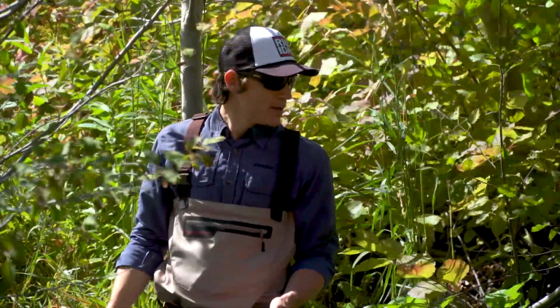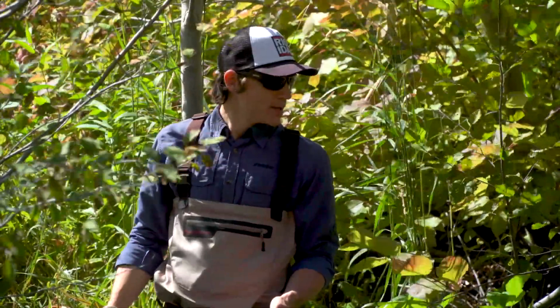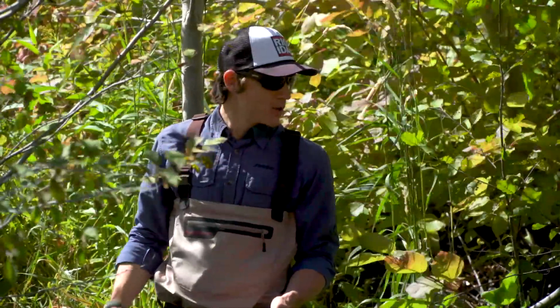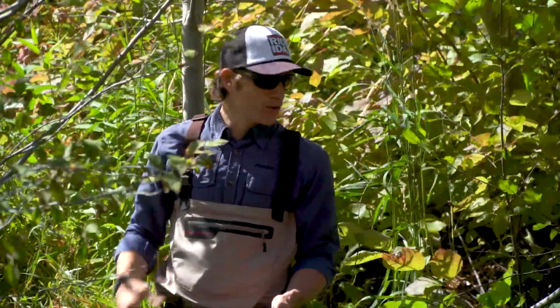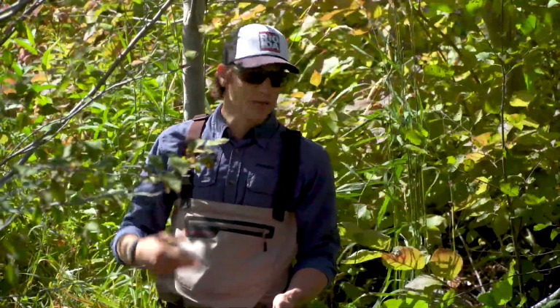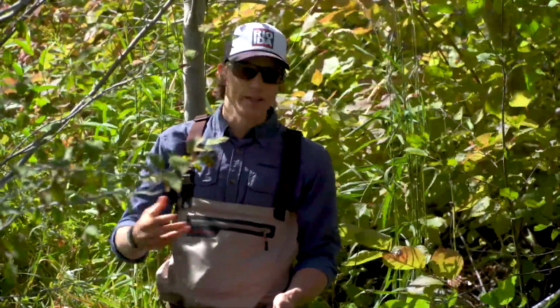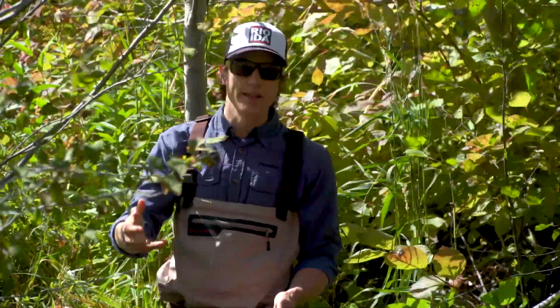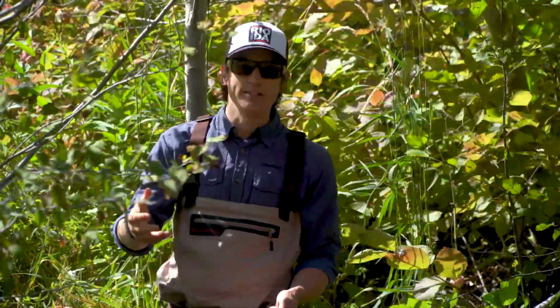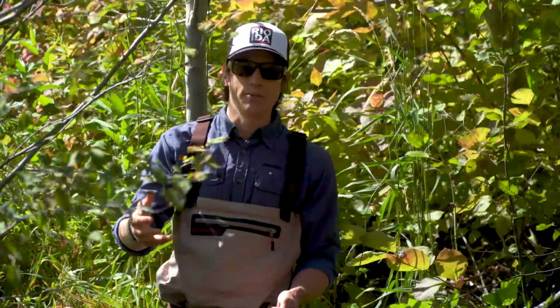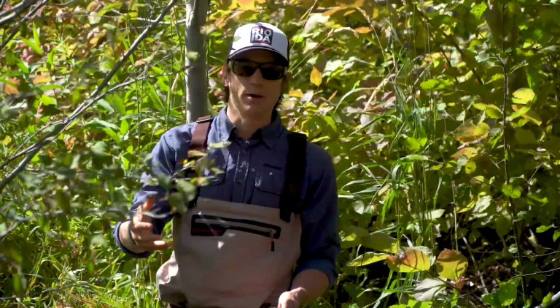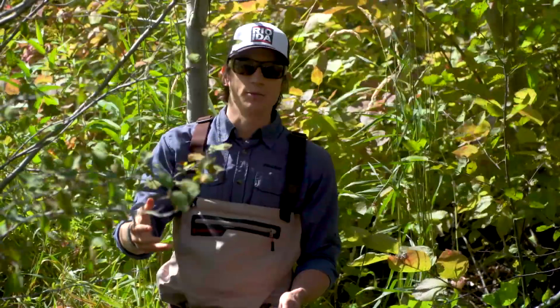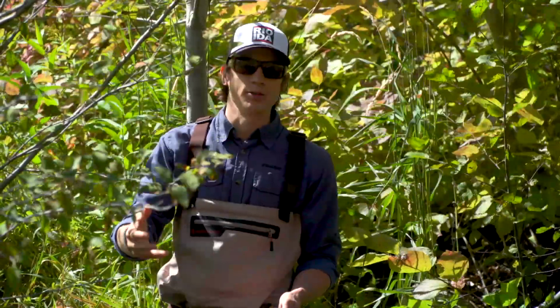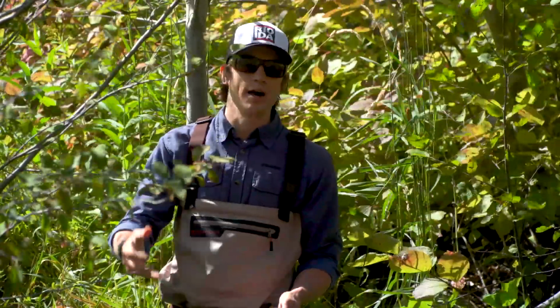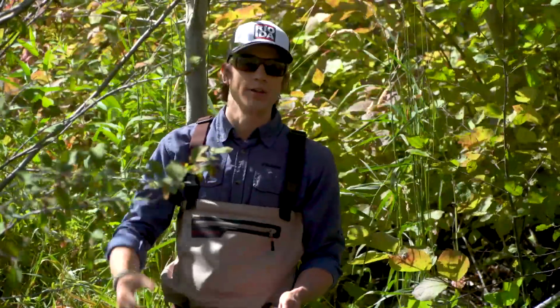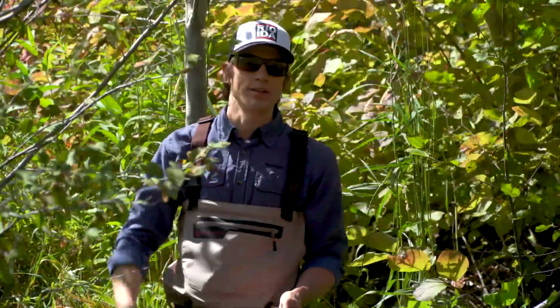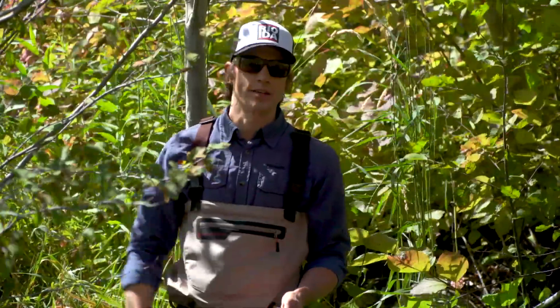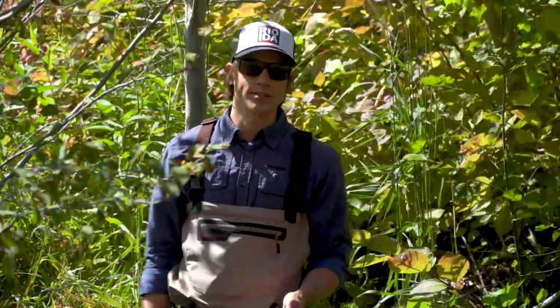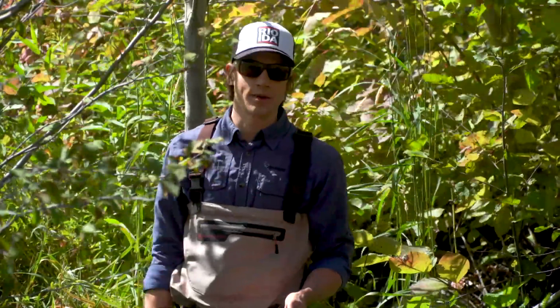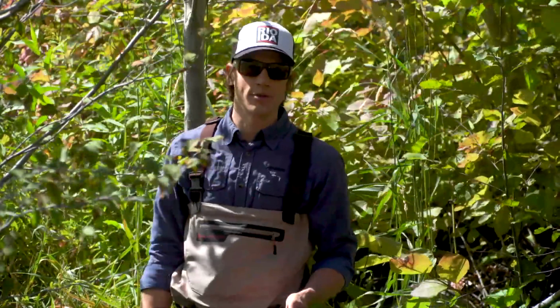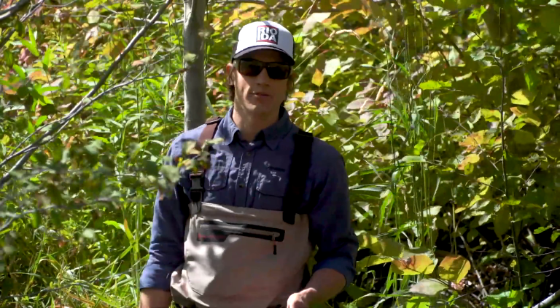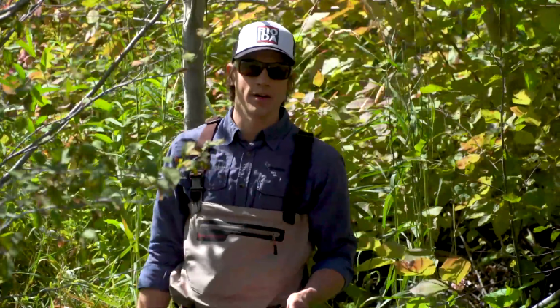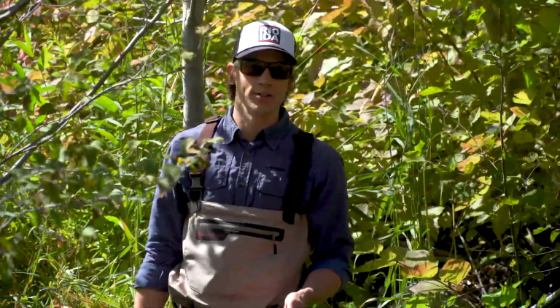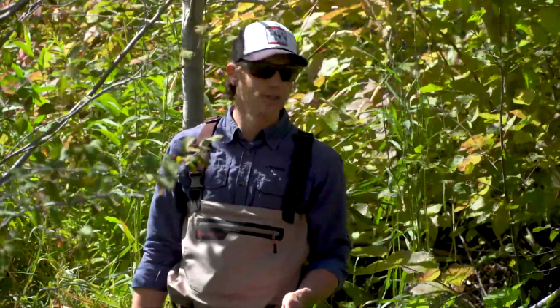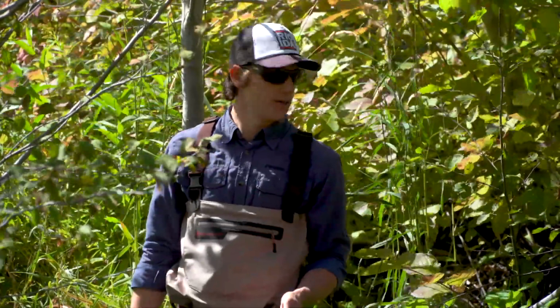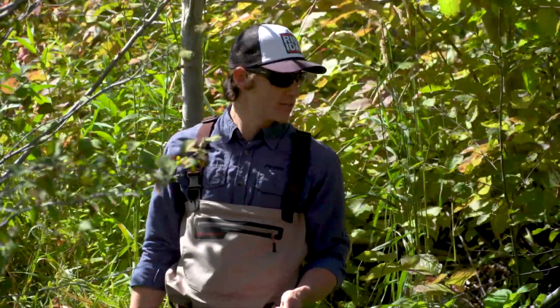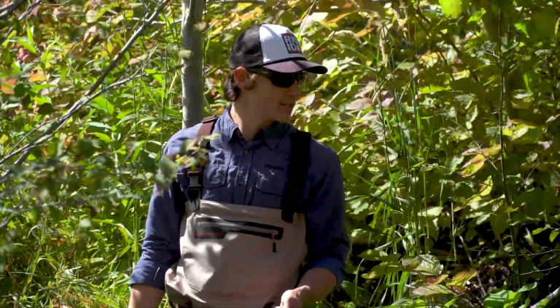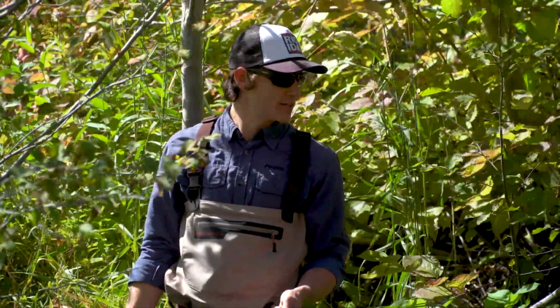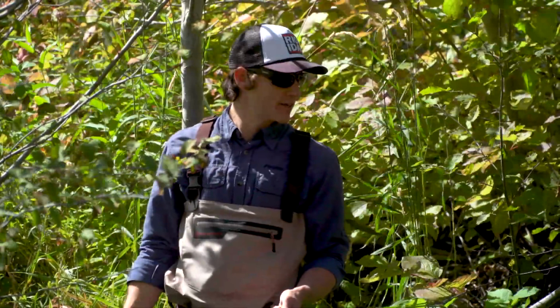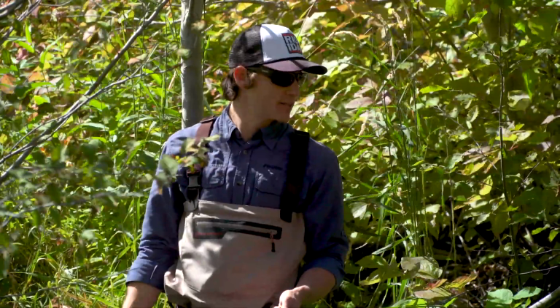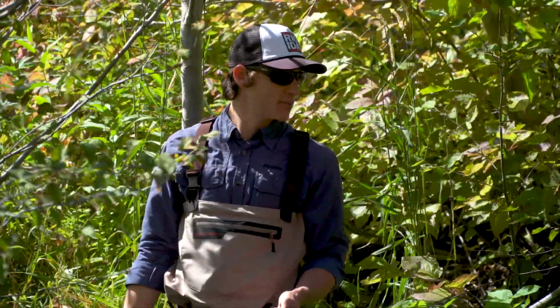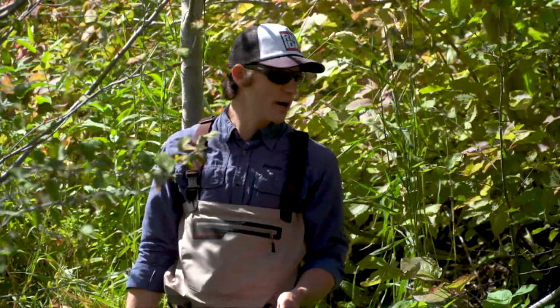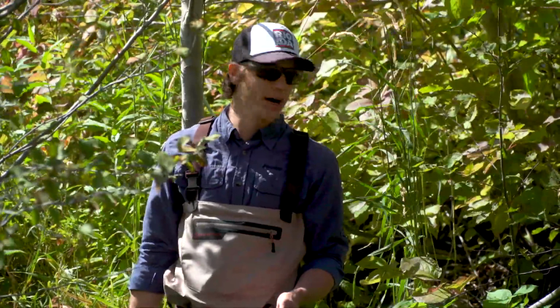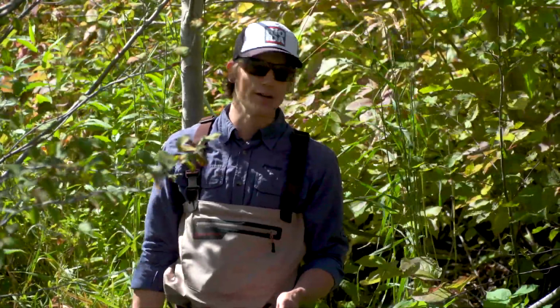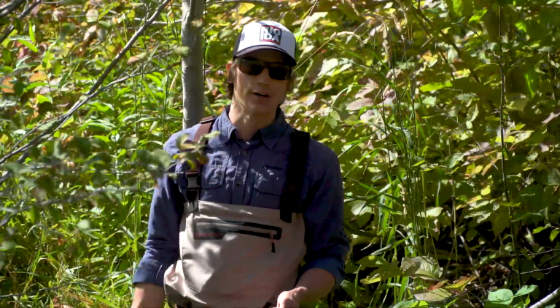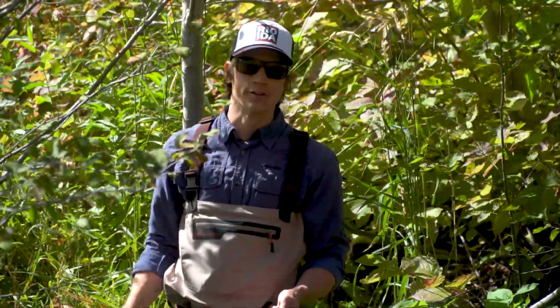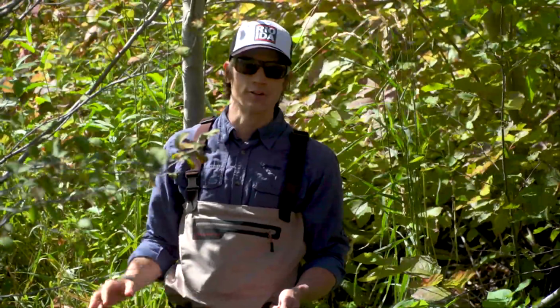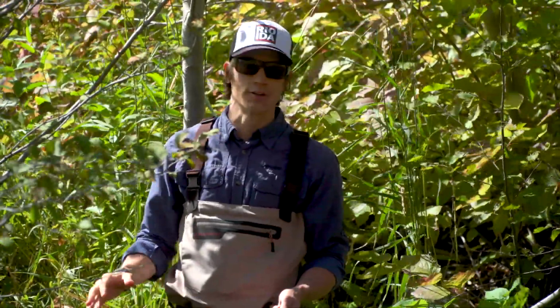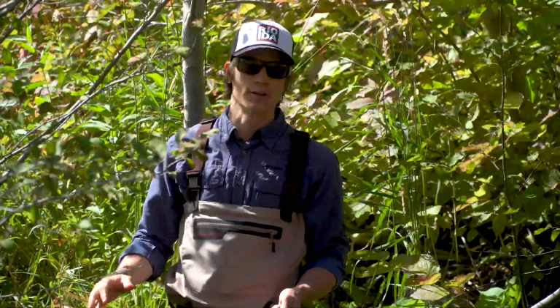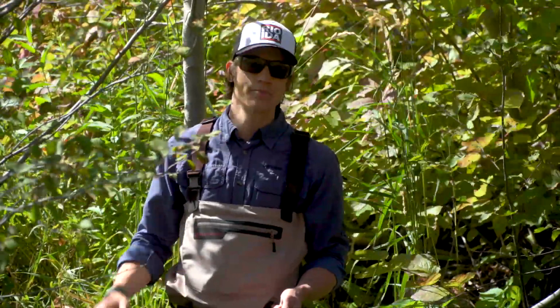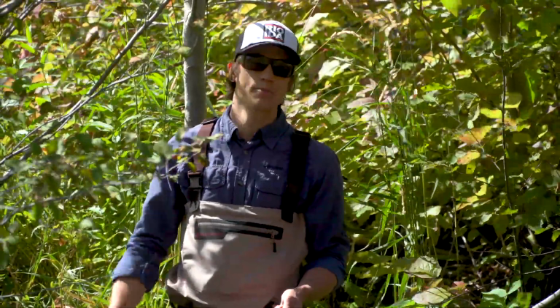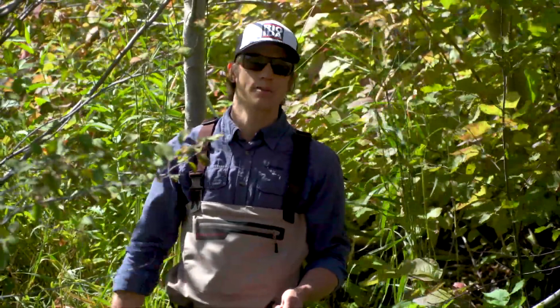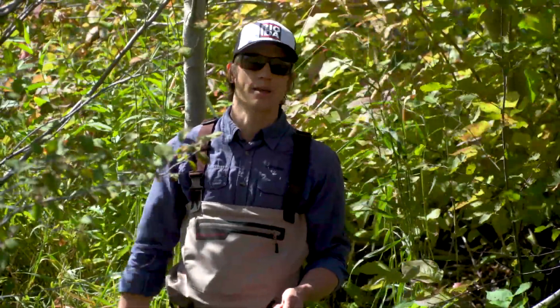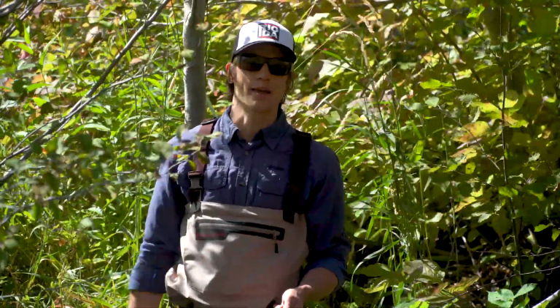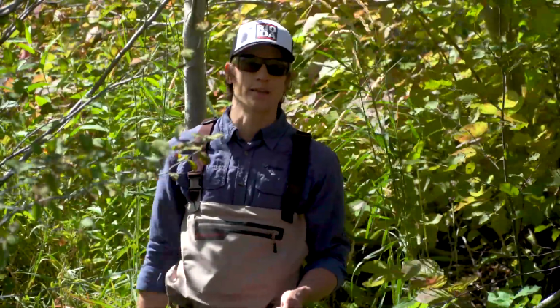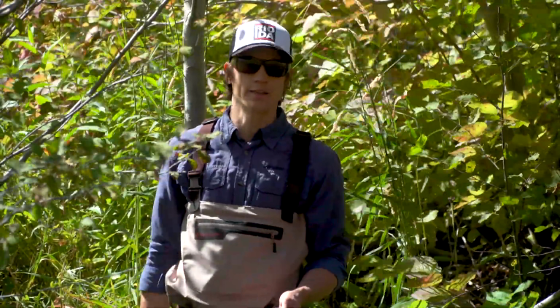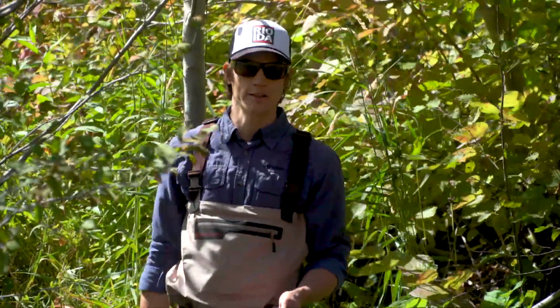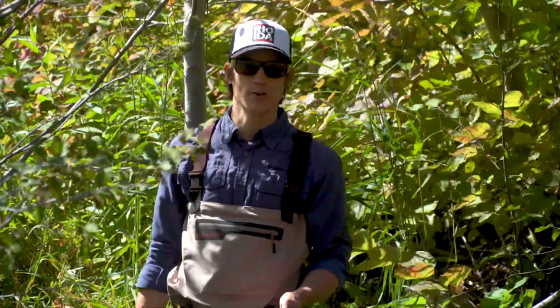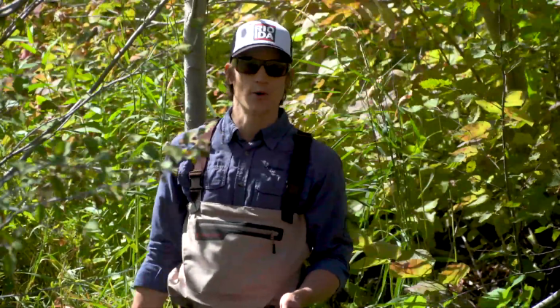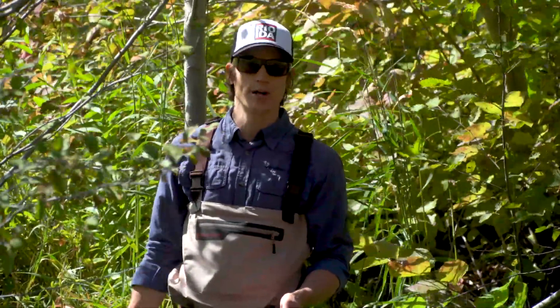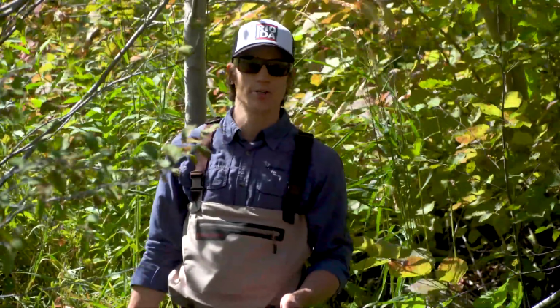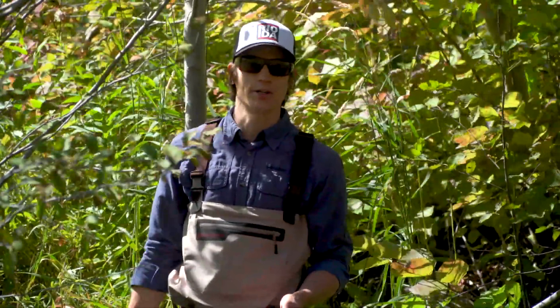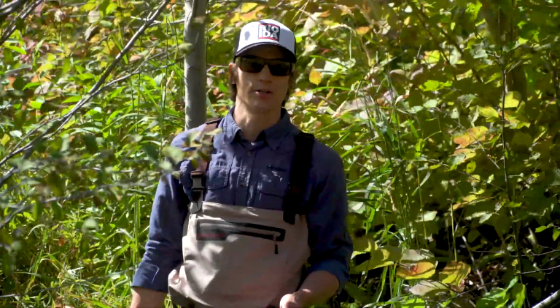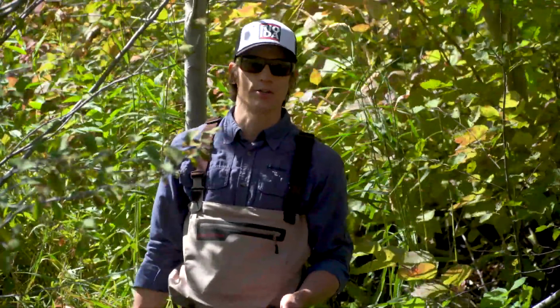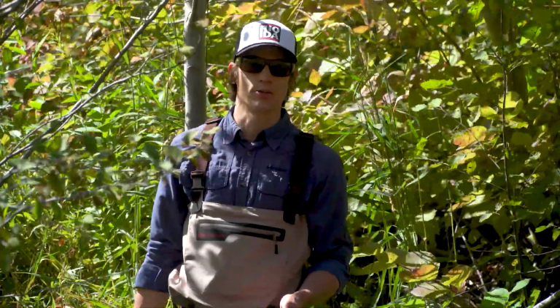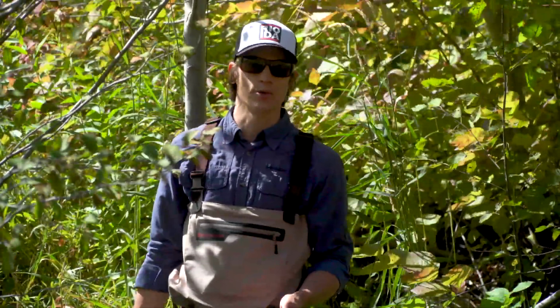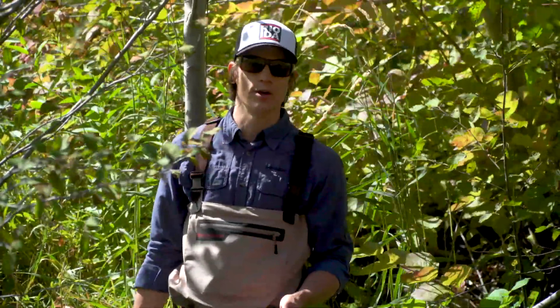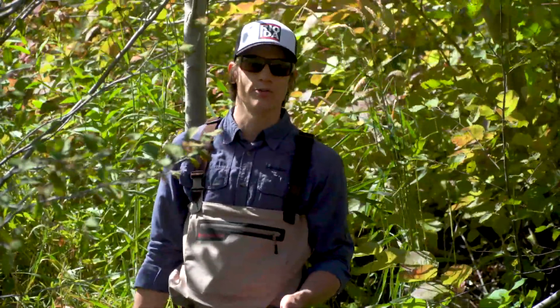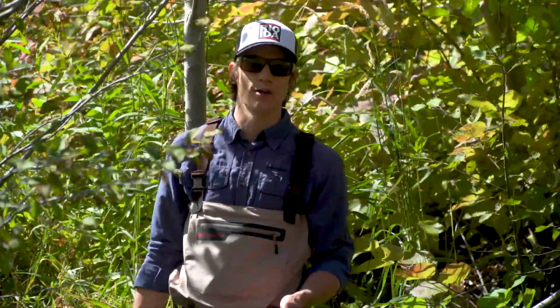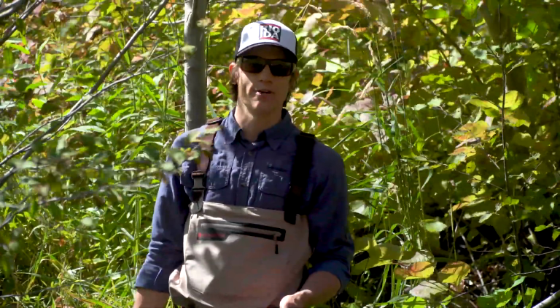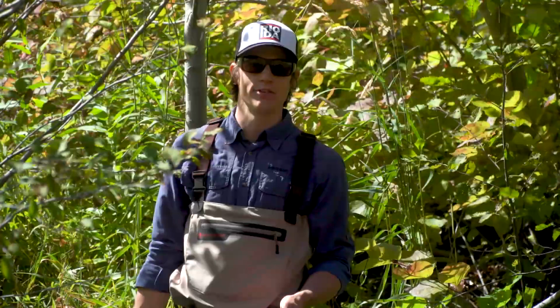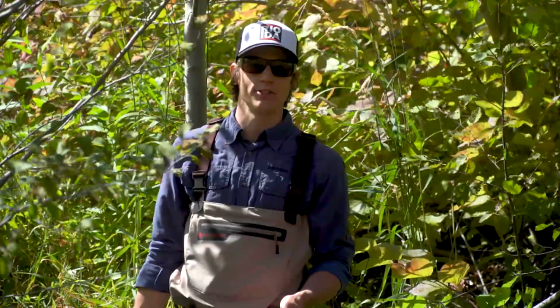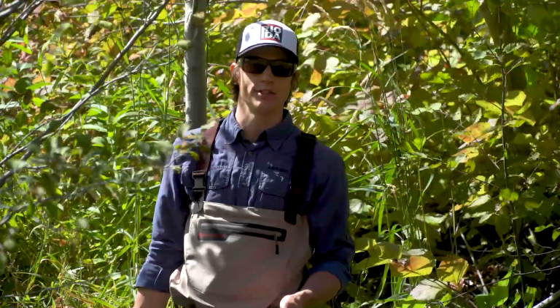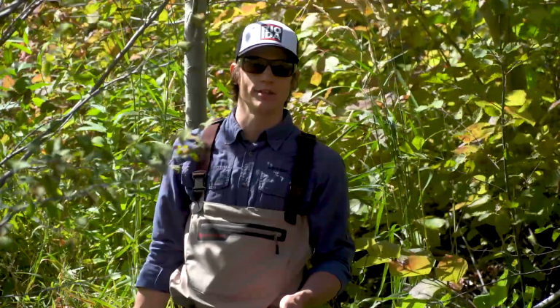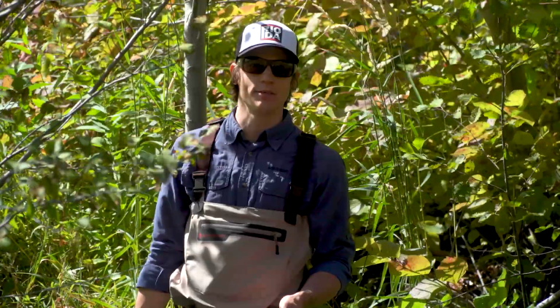So hopefully that tip helps you out the next time you find yourself in a tight spot on the stream, and thanks for watching another Rio Fly Fishing Tip.